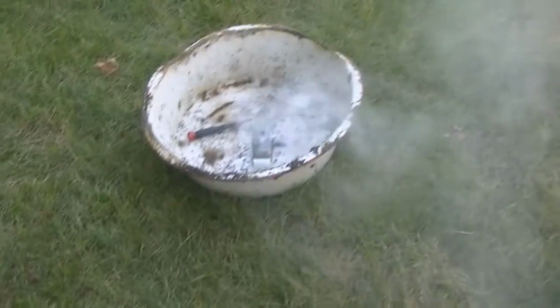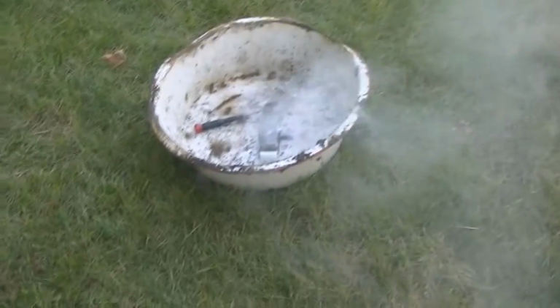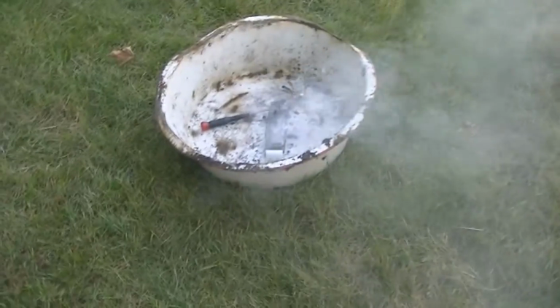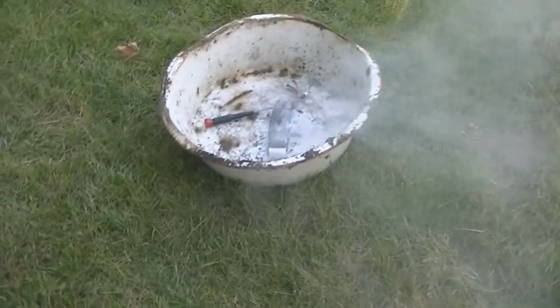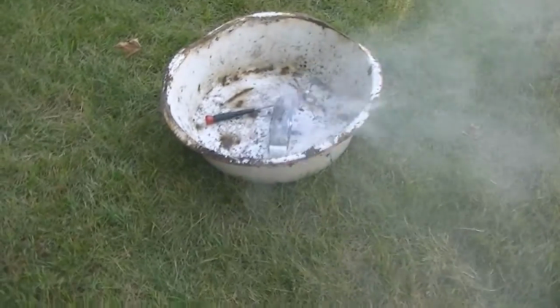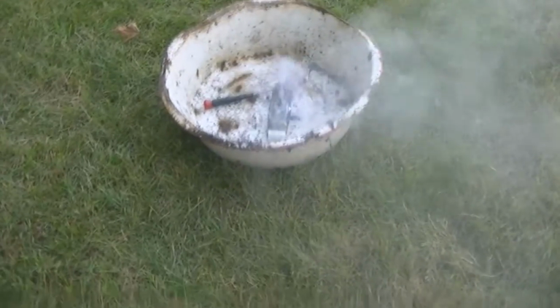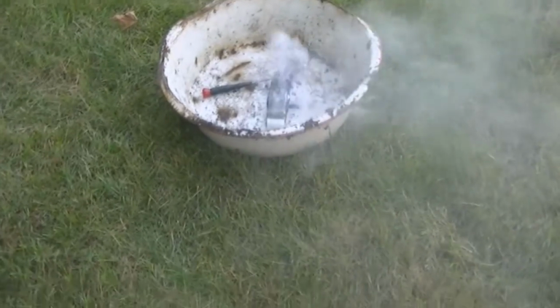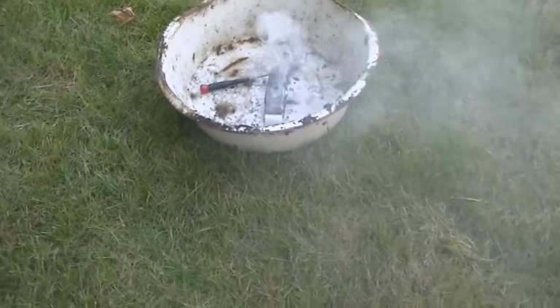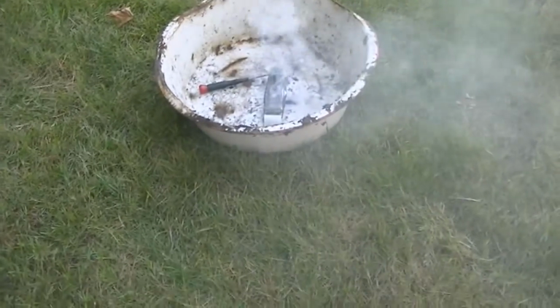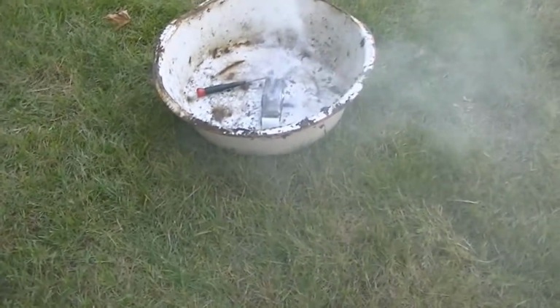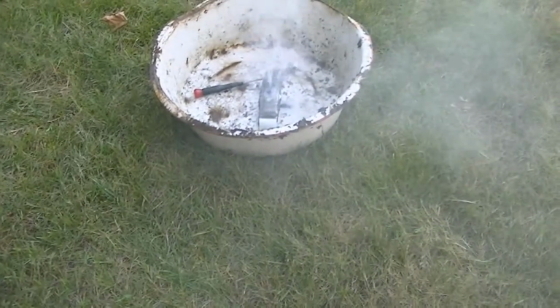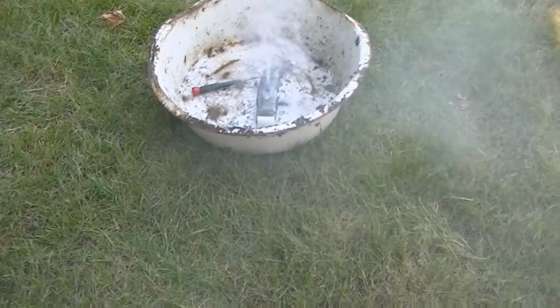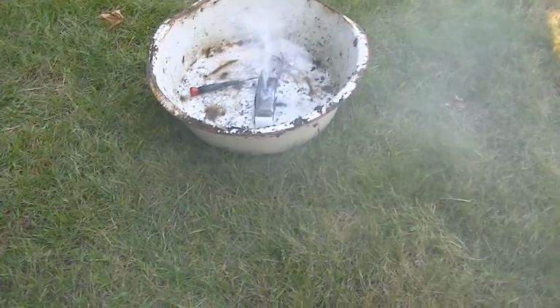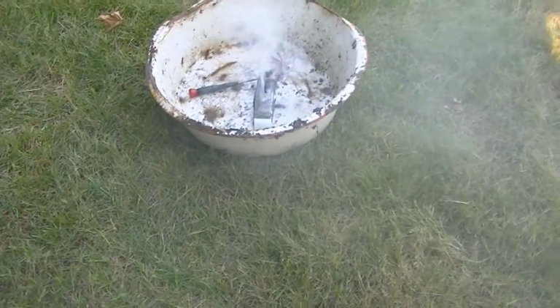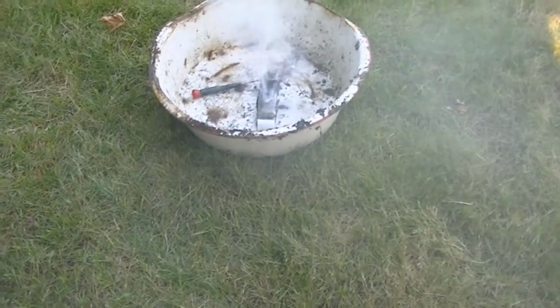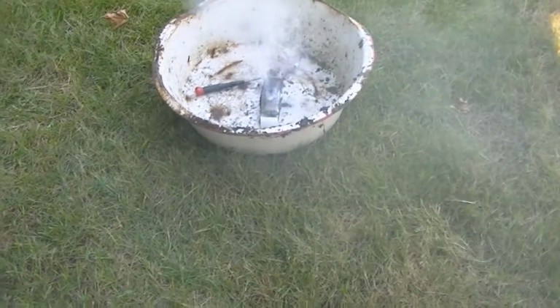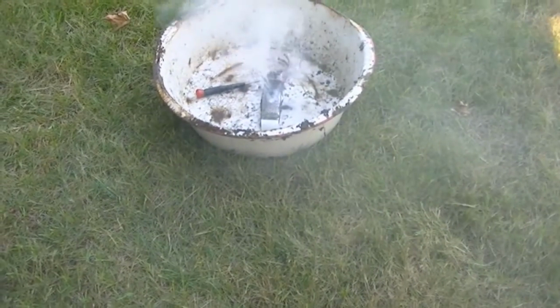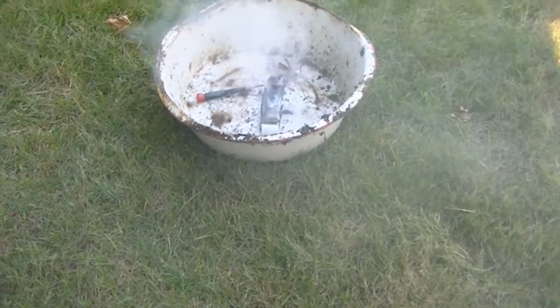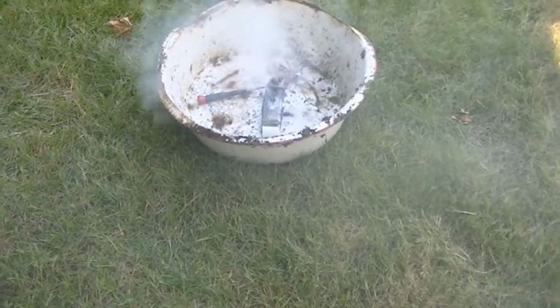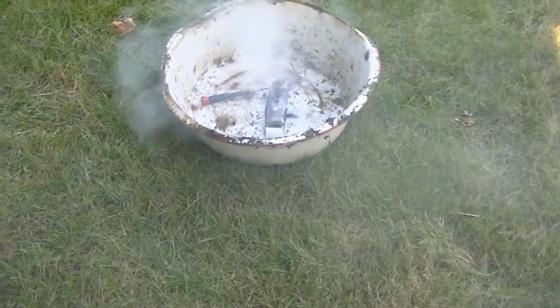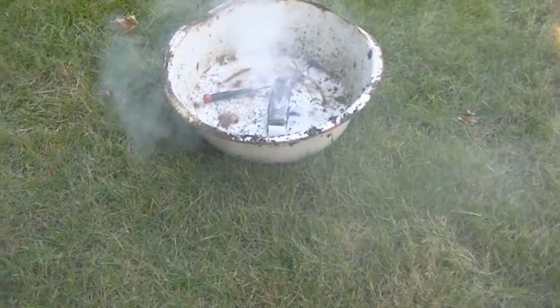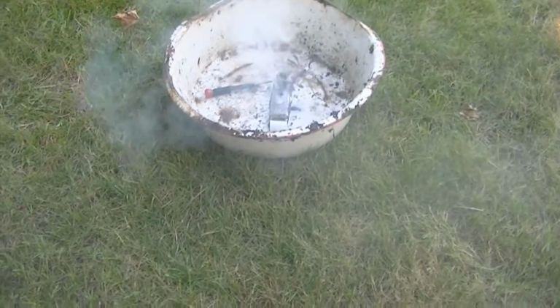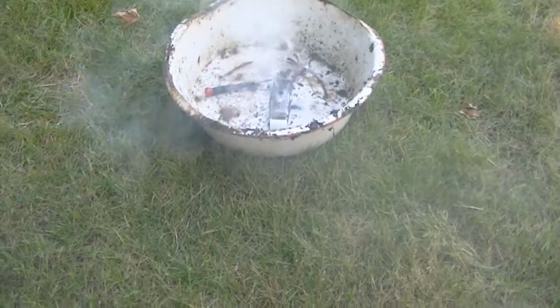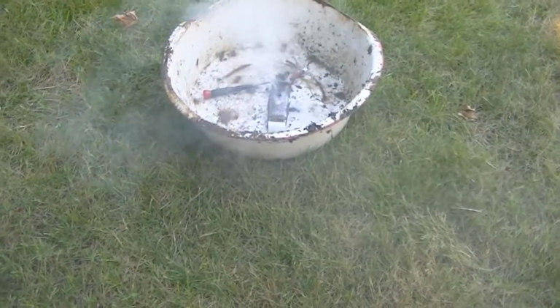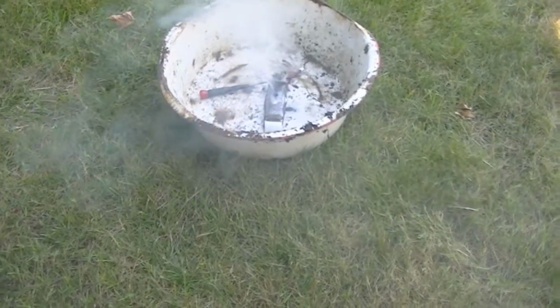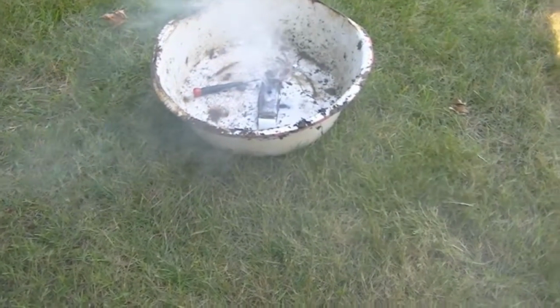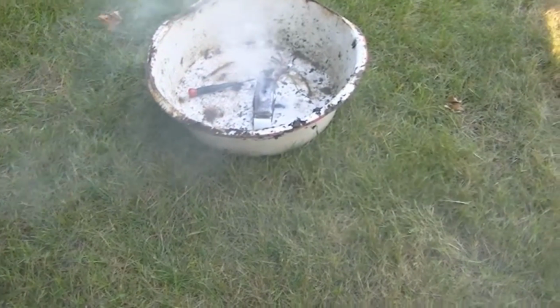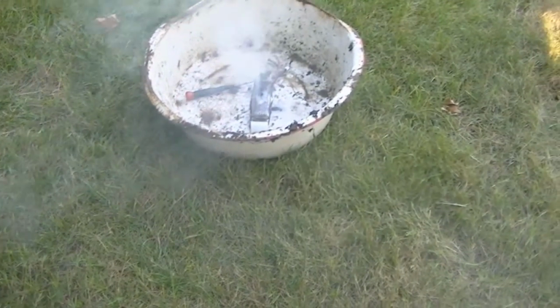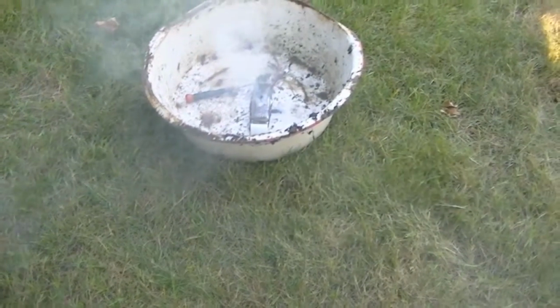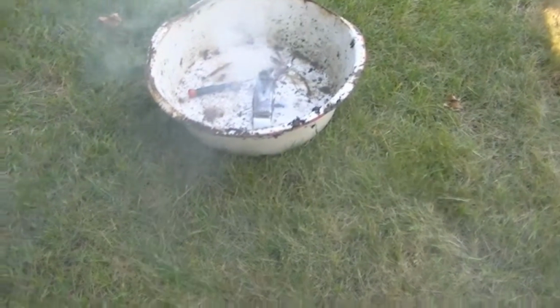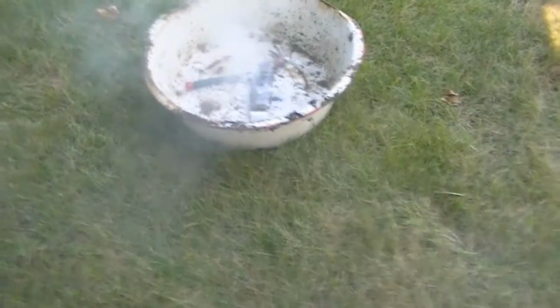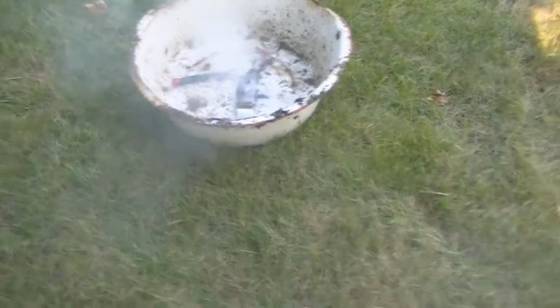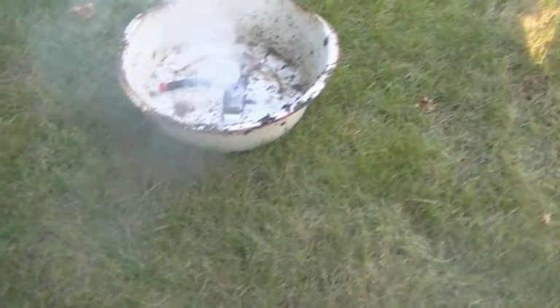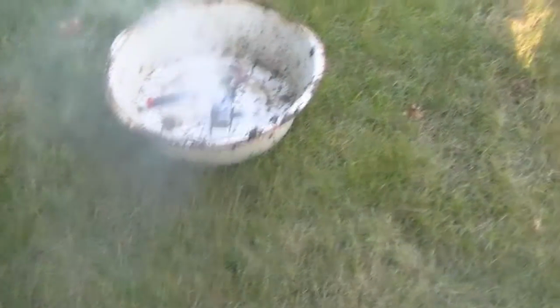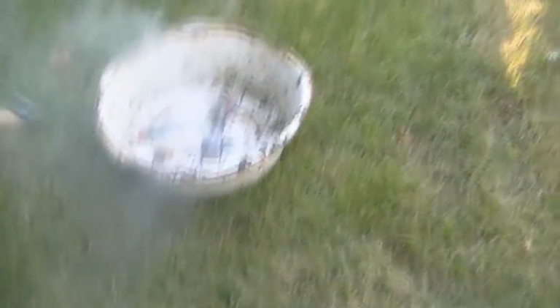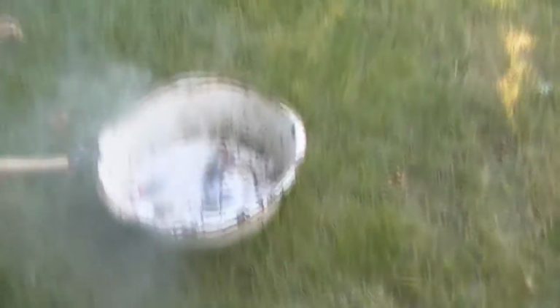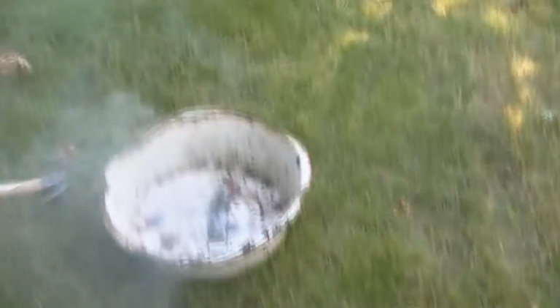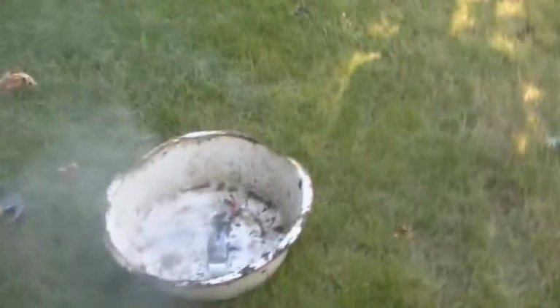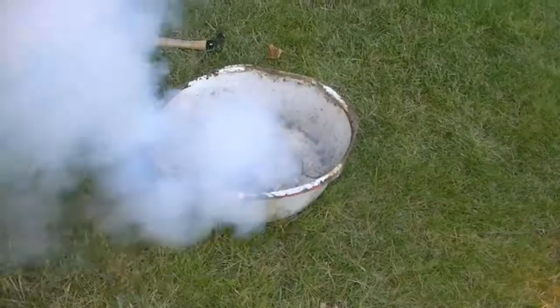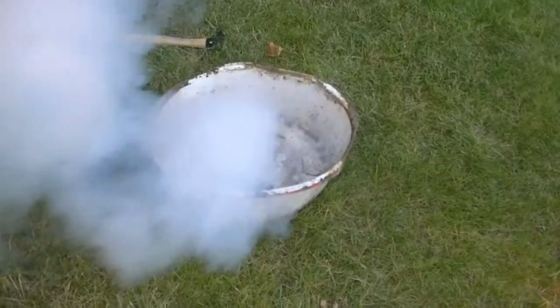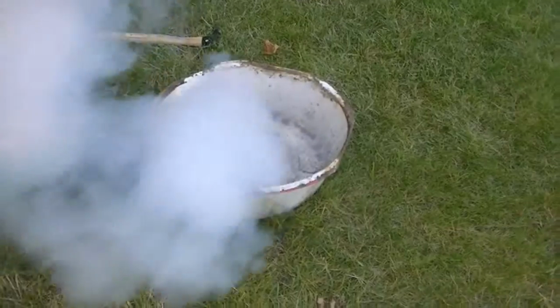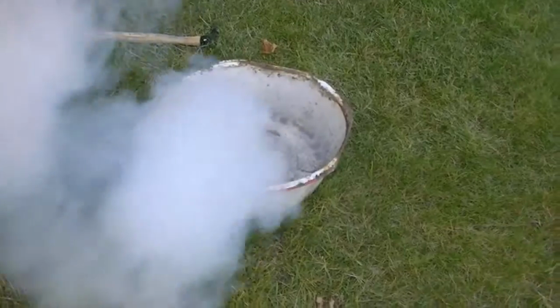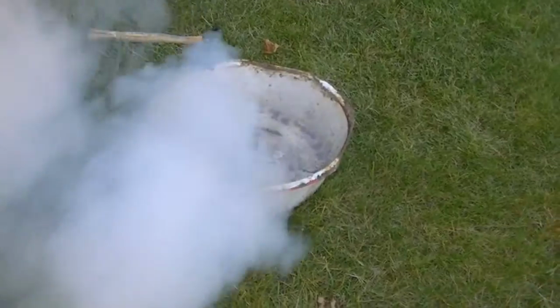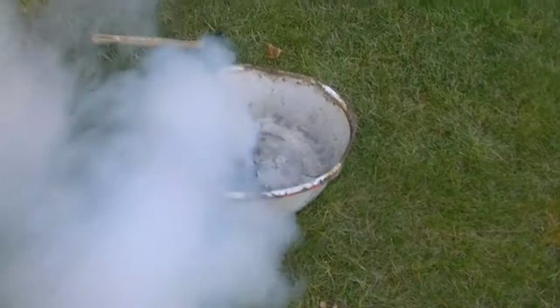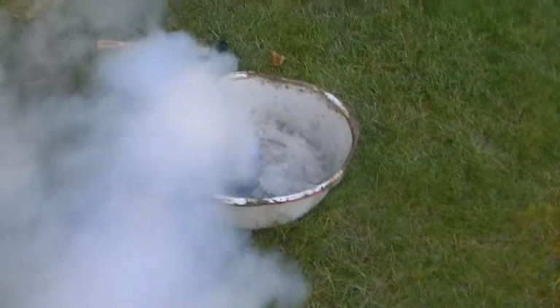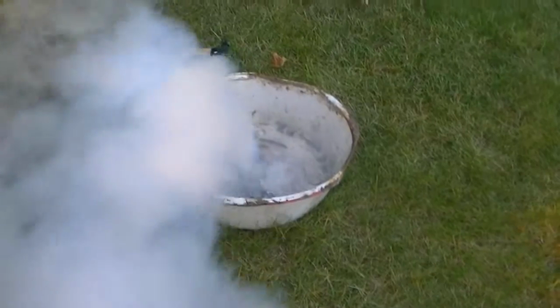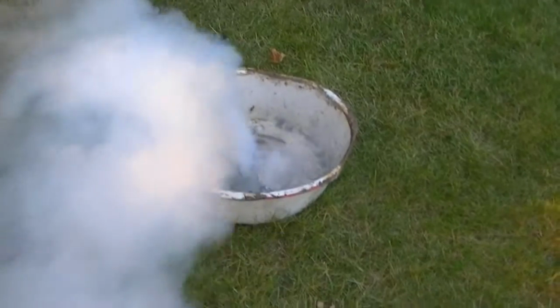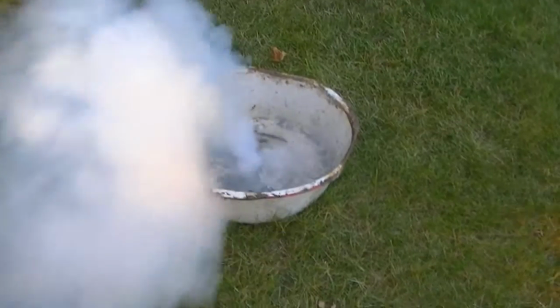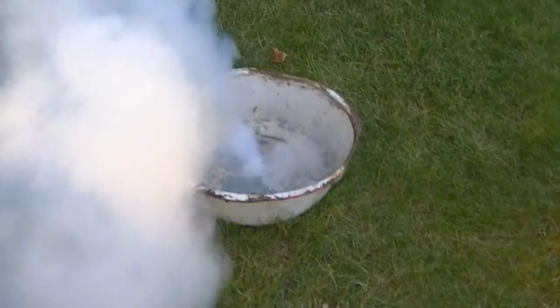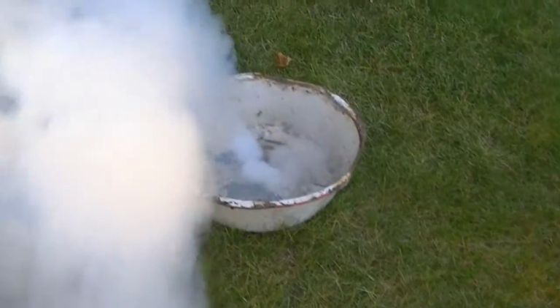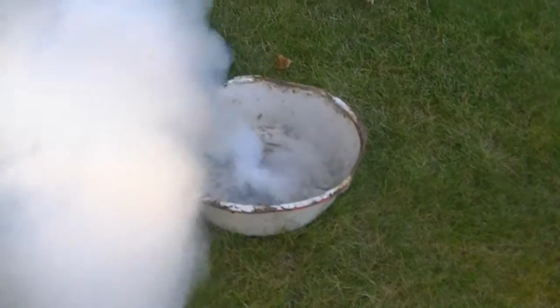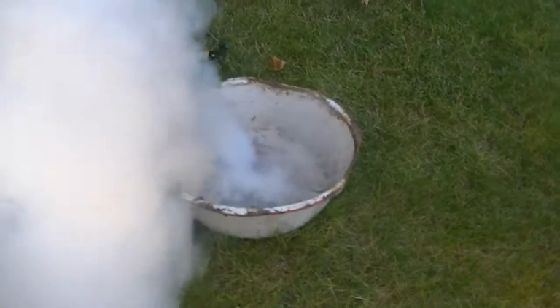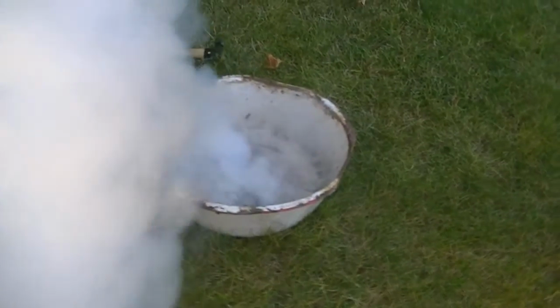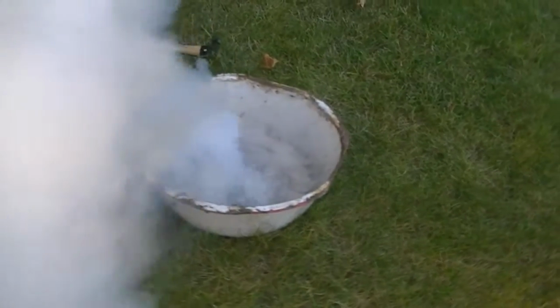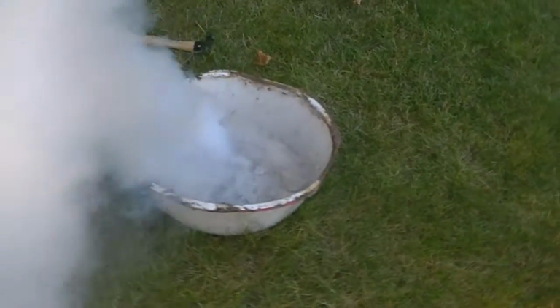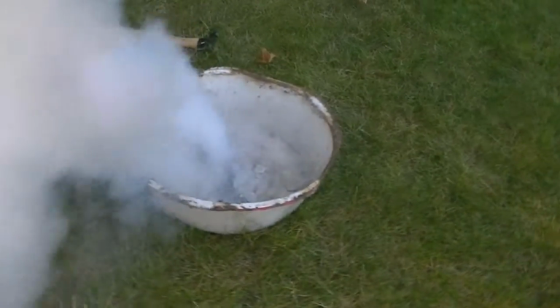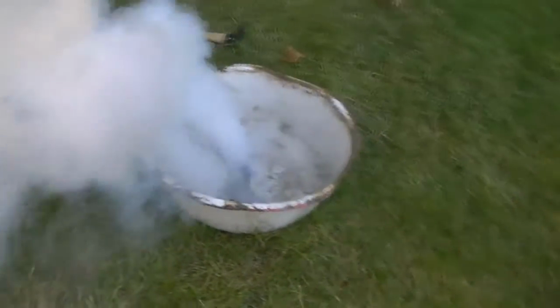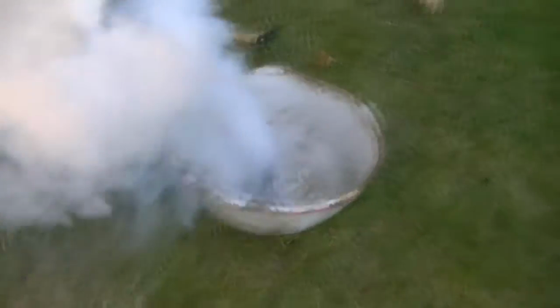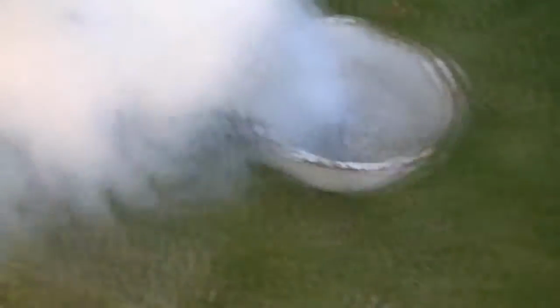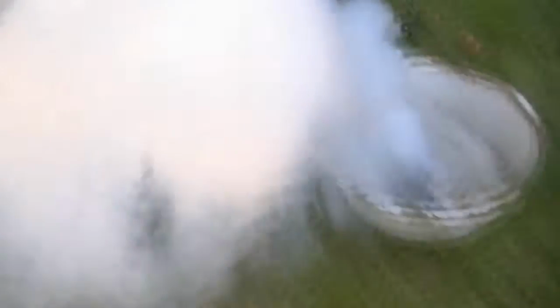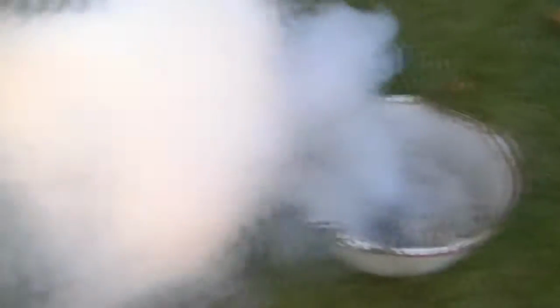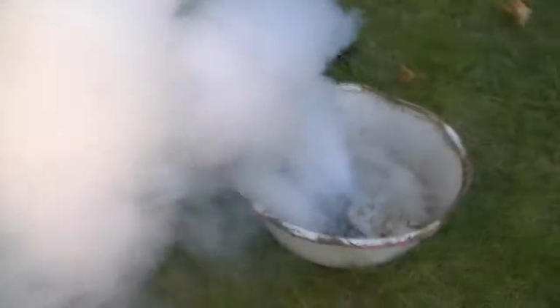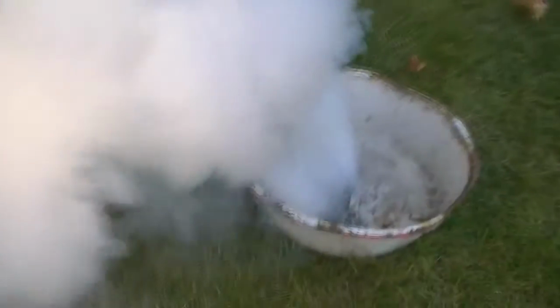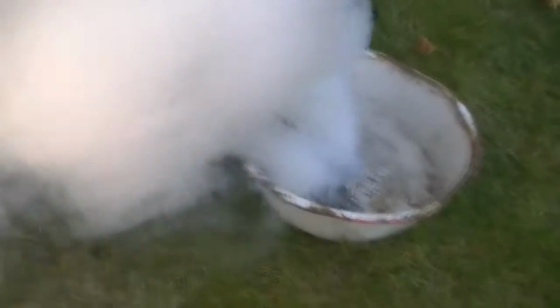All right, flip it over. Oh God, it's cooking, it's cooking bro. I punctured the second cell.